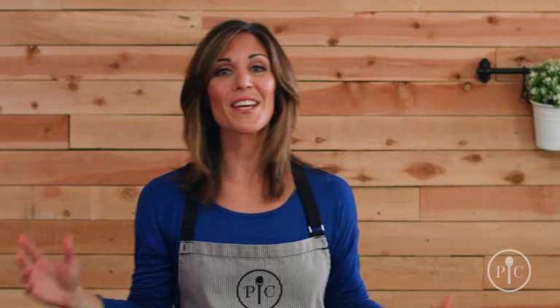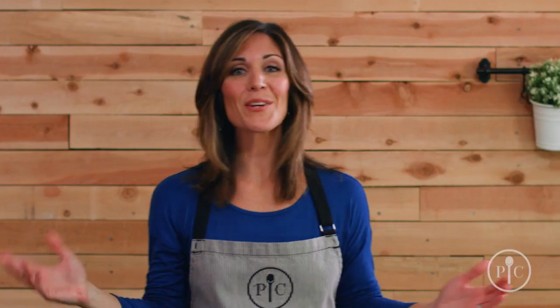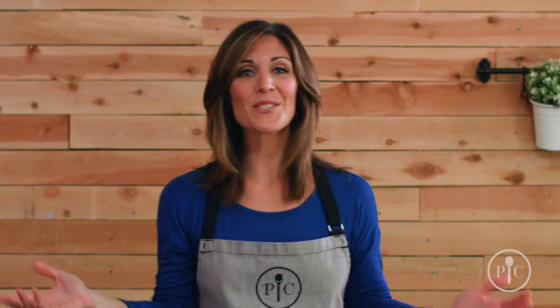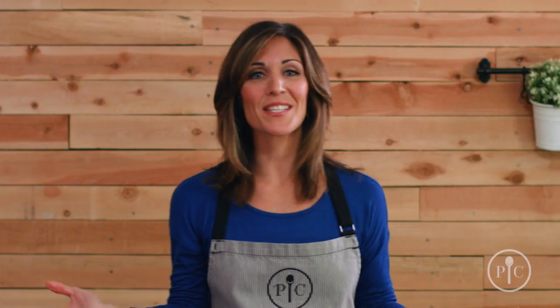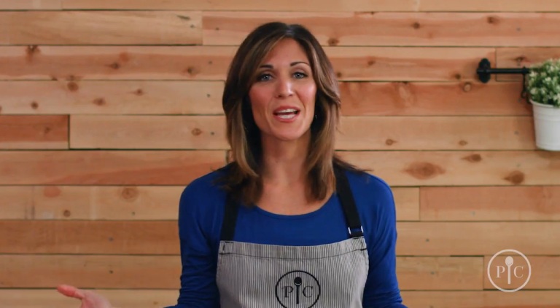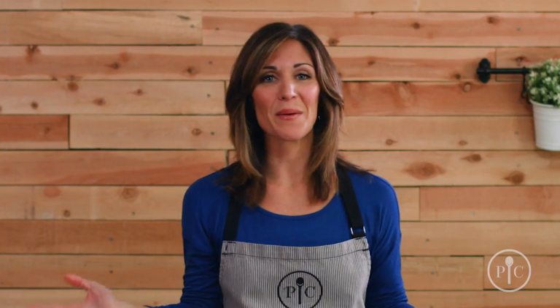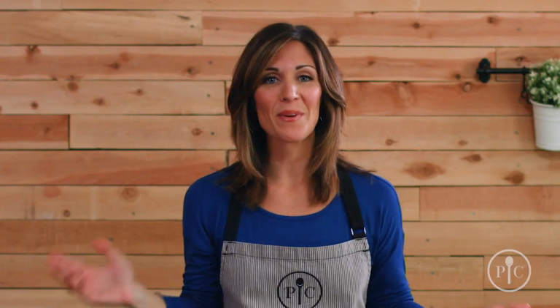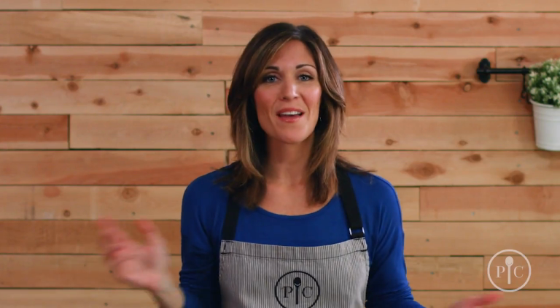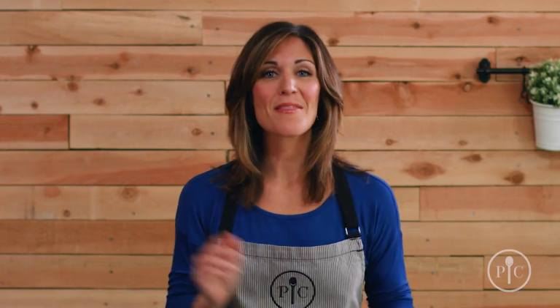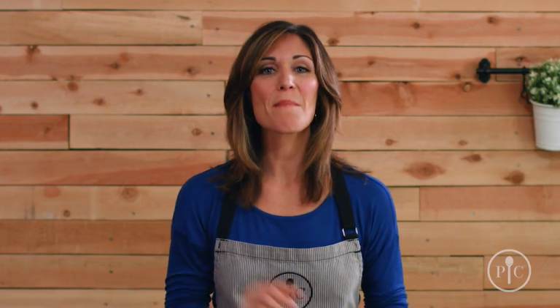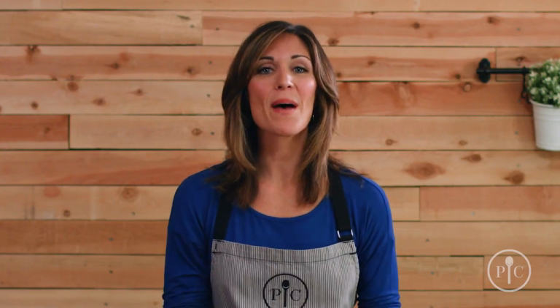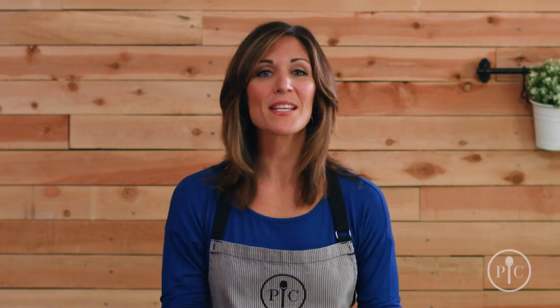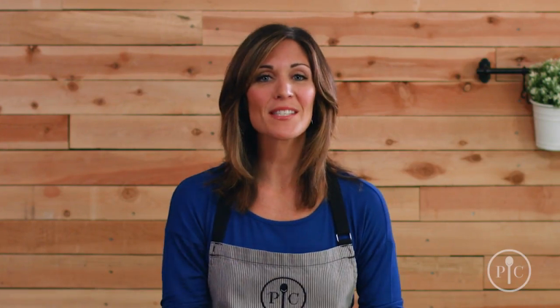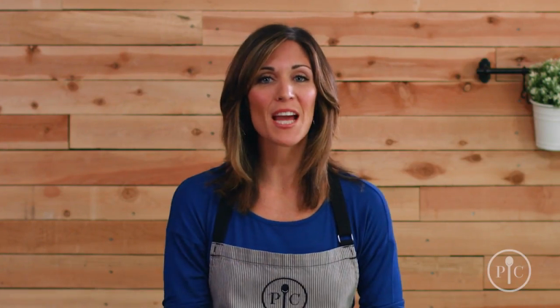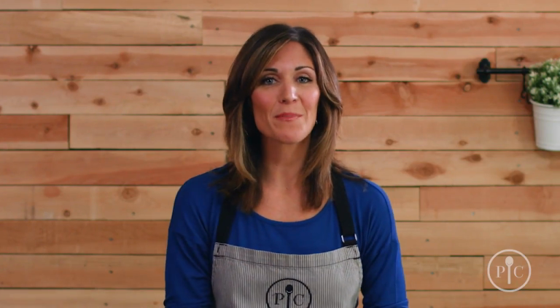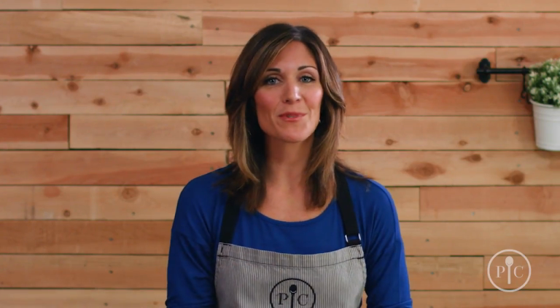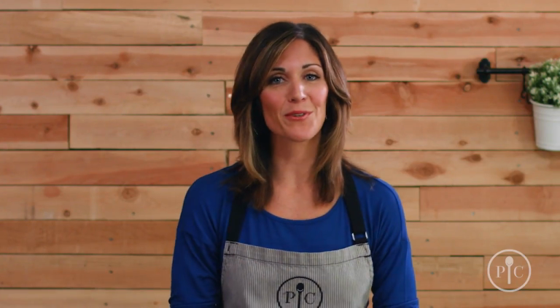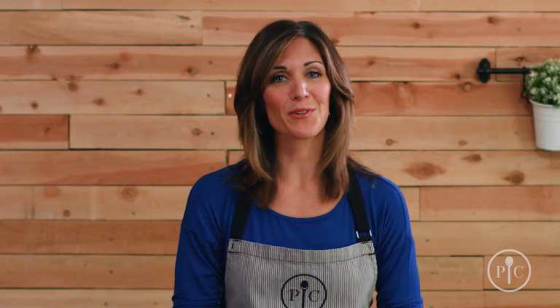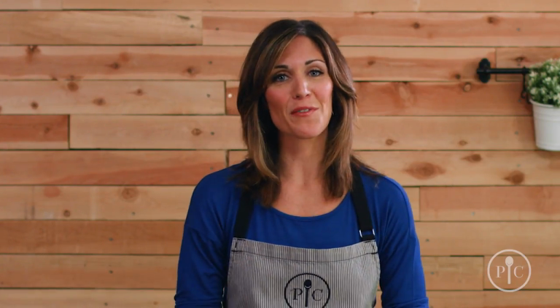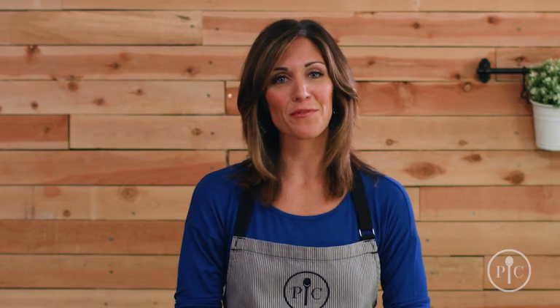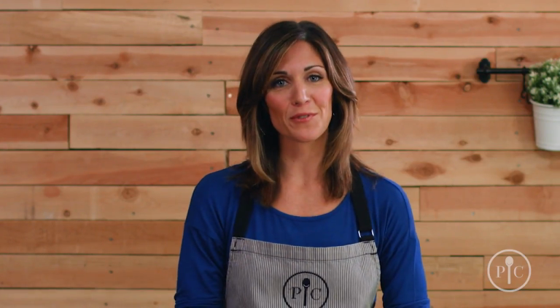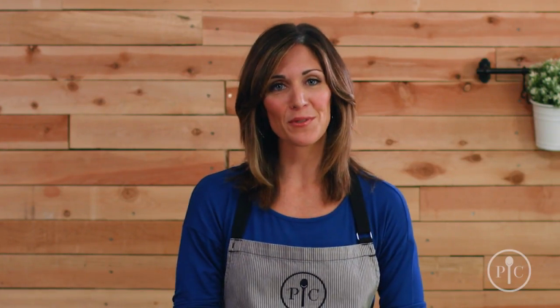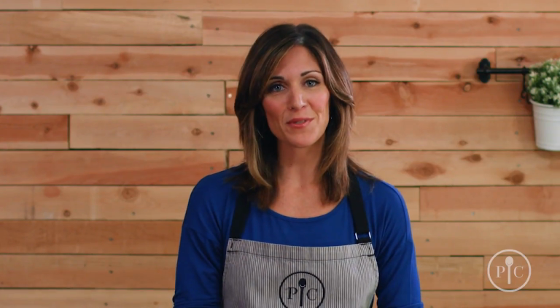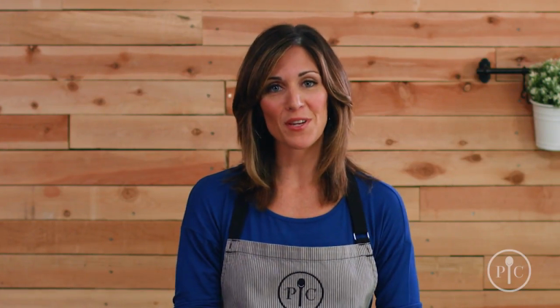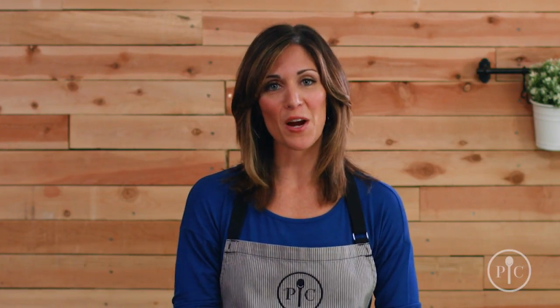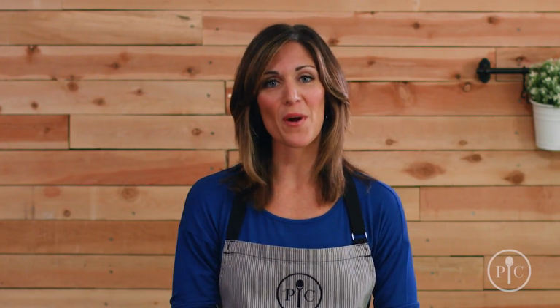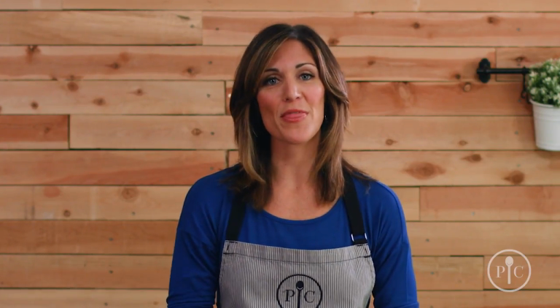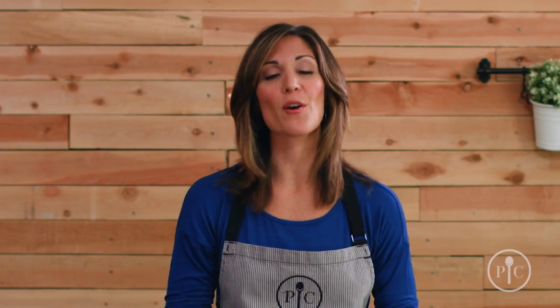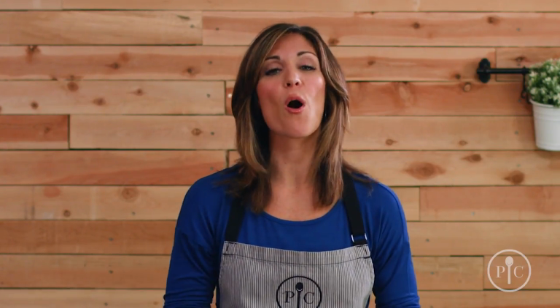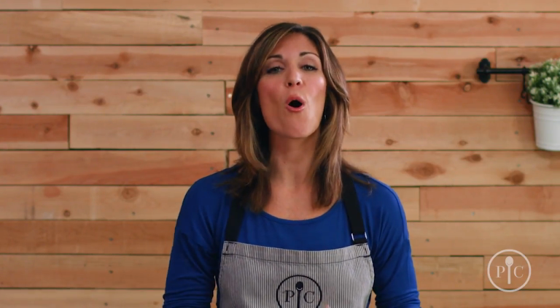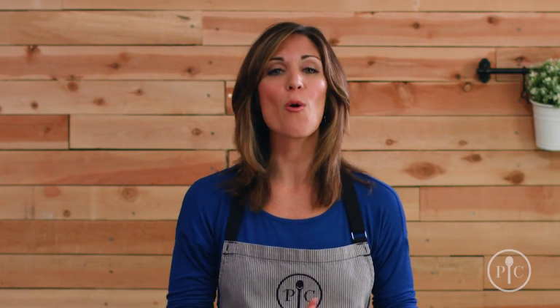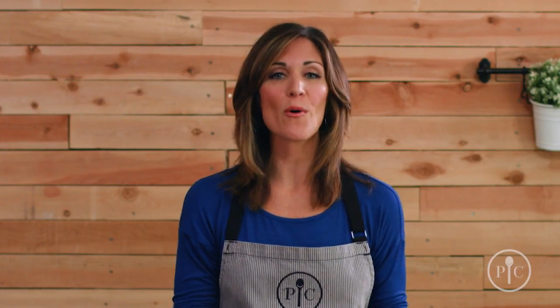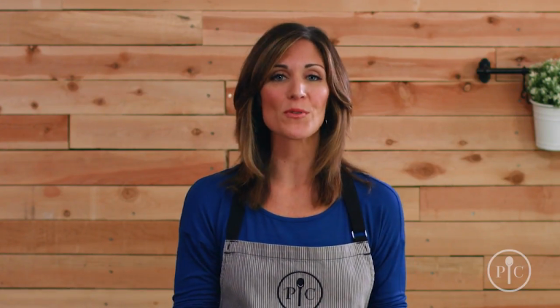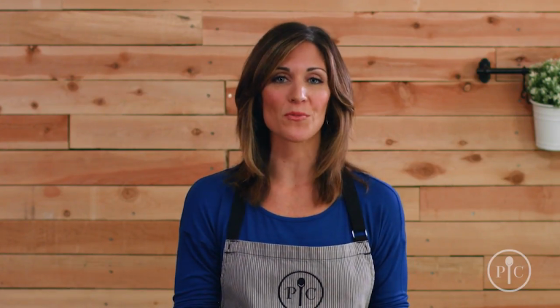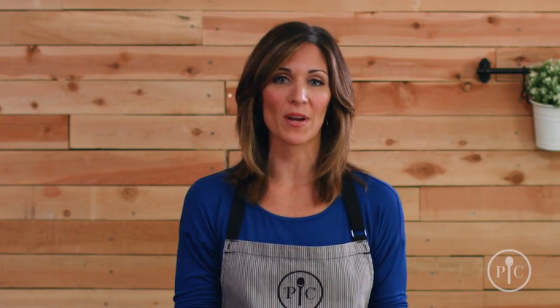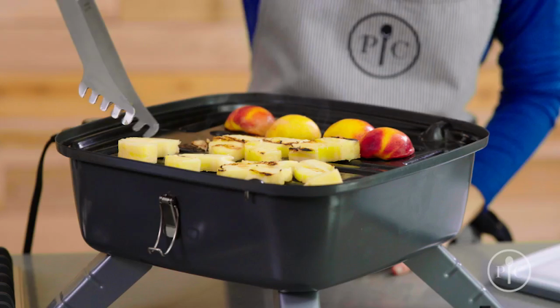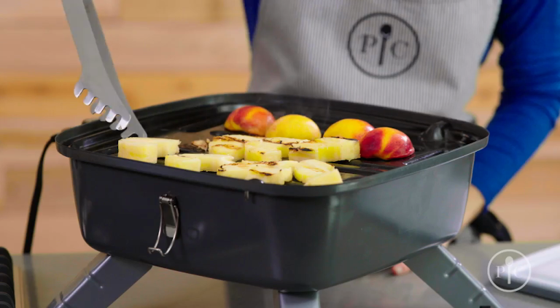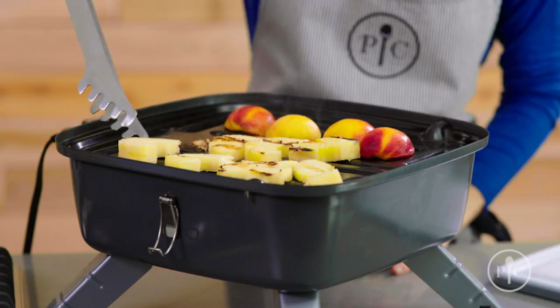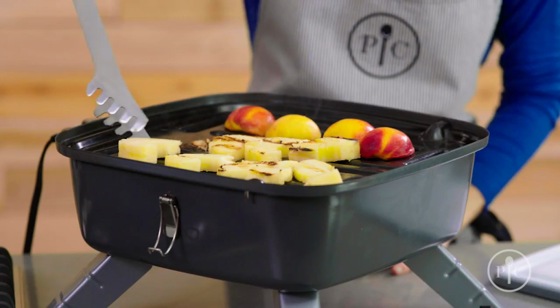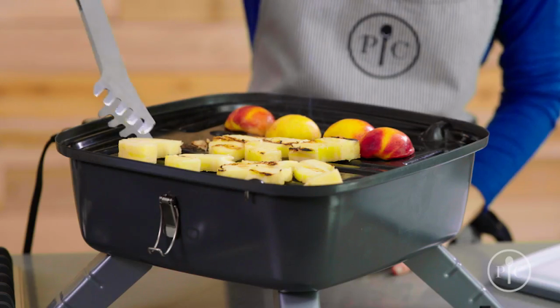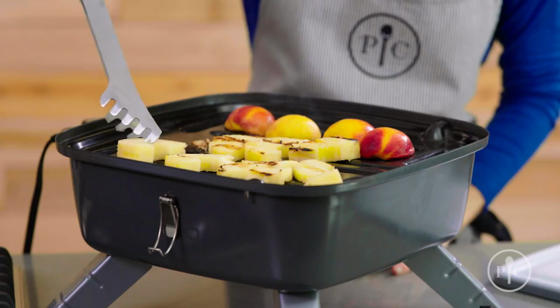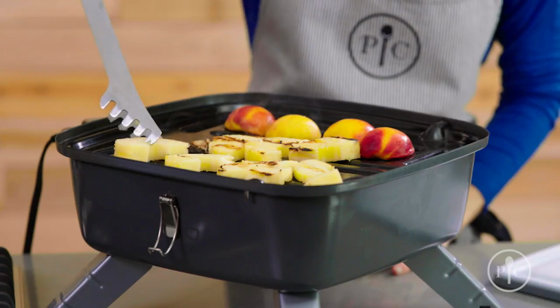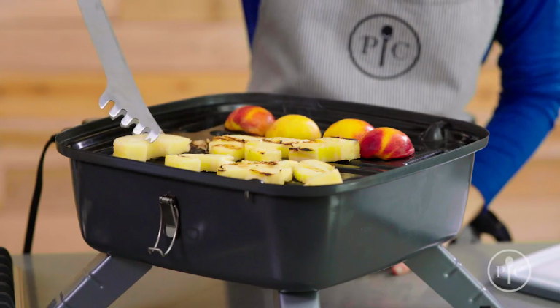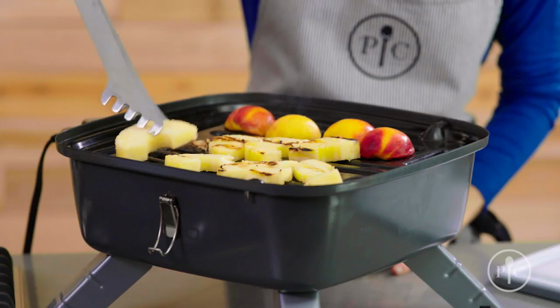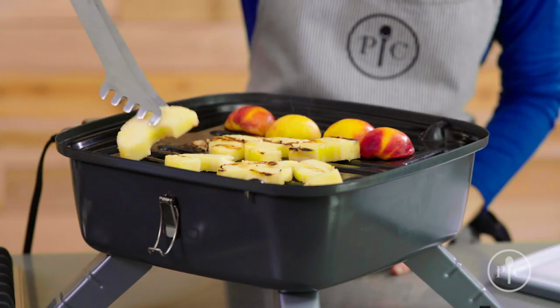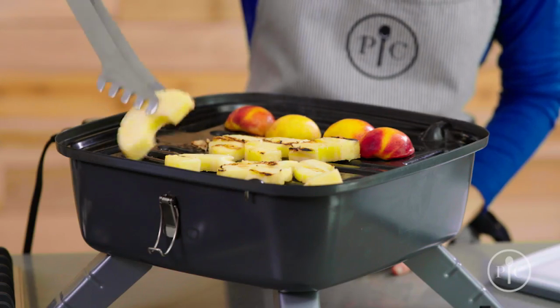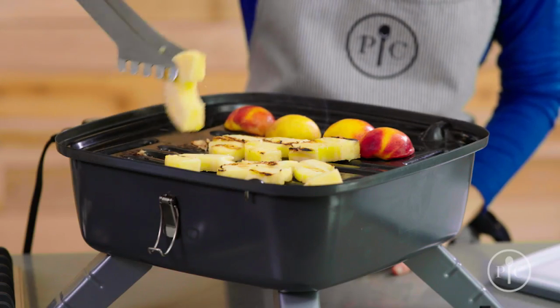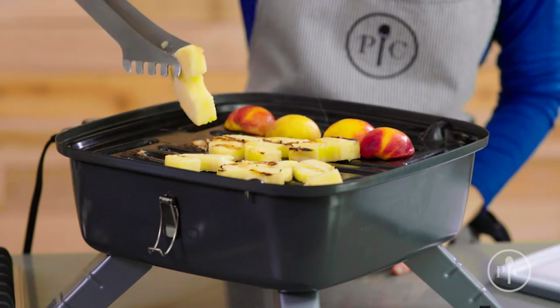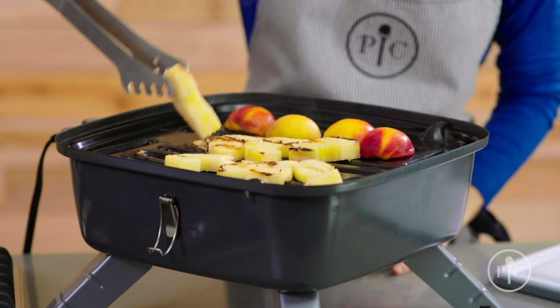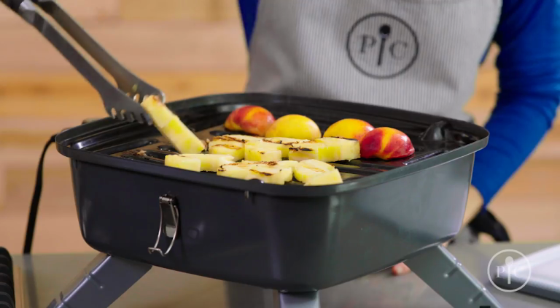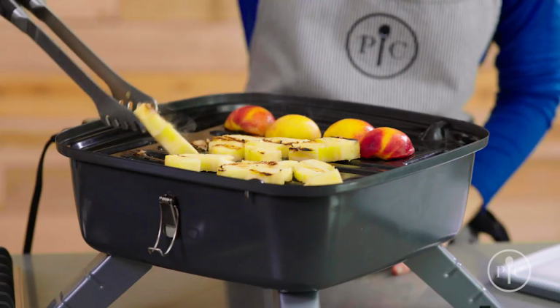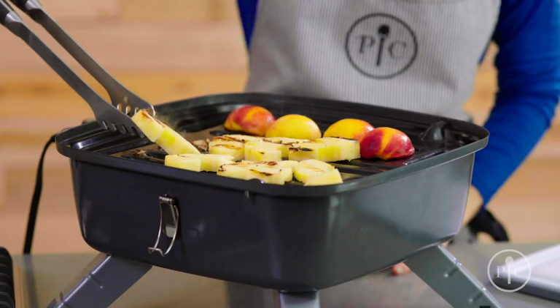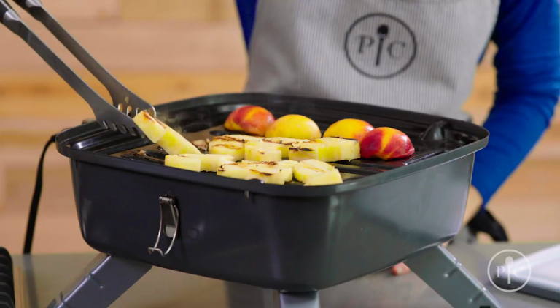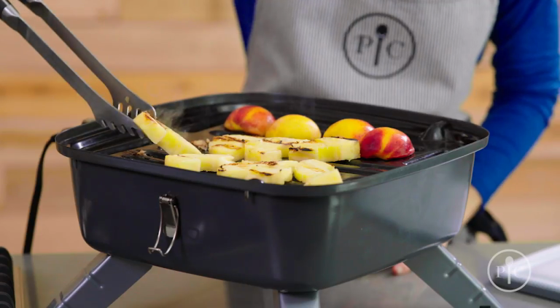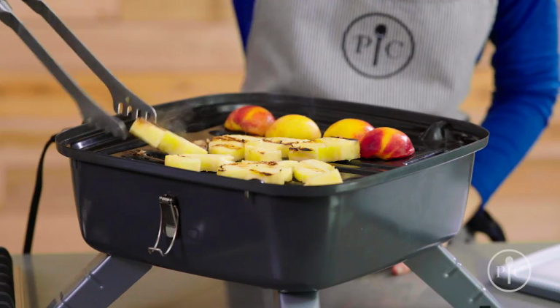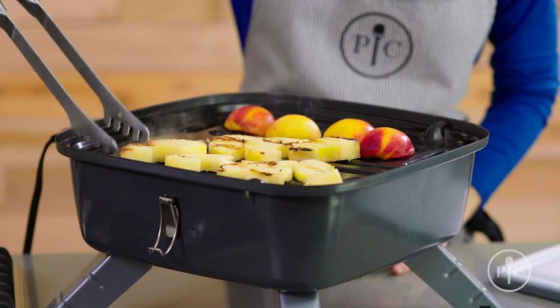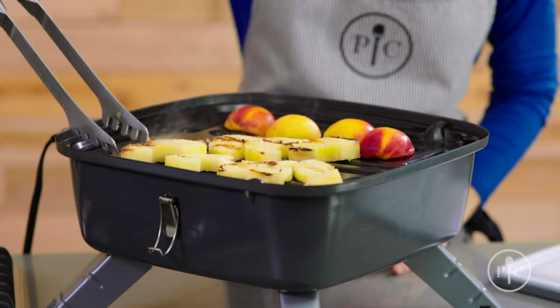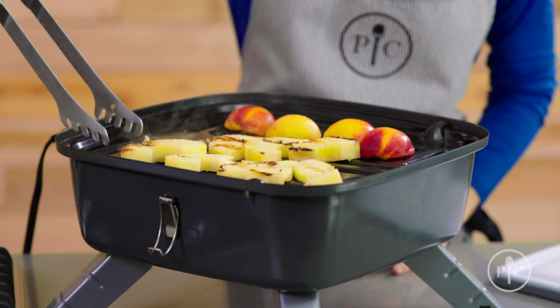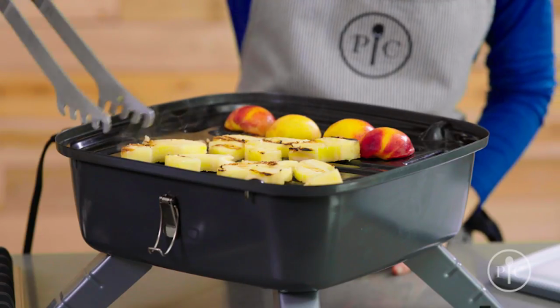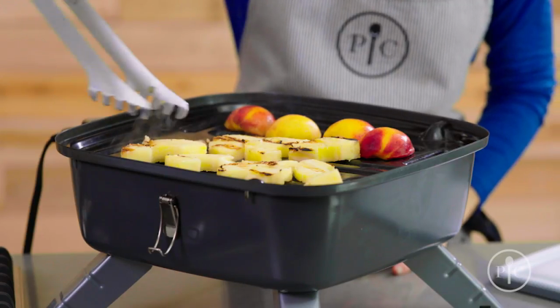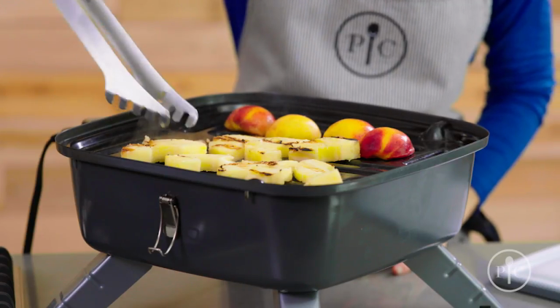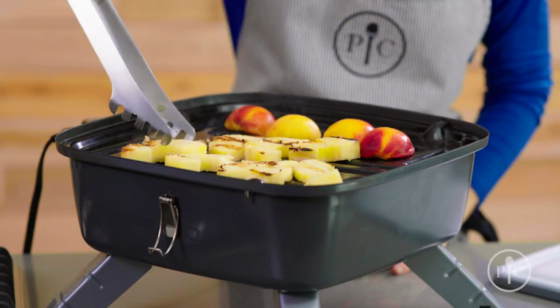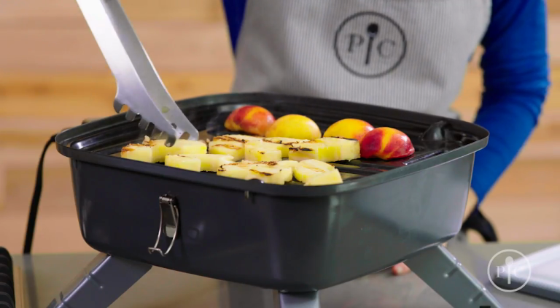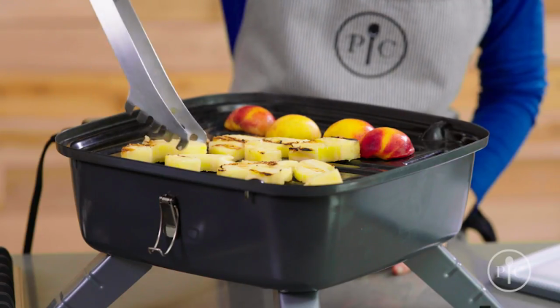Here's a tip: the best time to grill fruits is when they're almost ripe and slightly firm. That produces the best results.